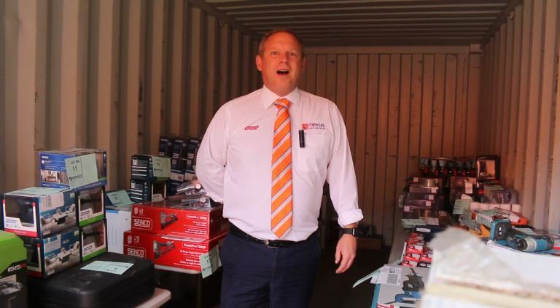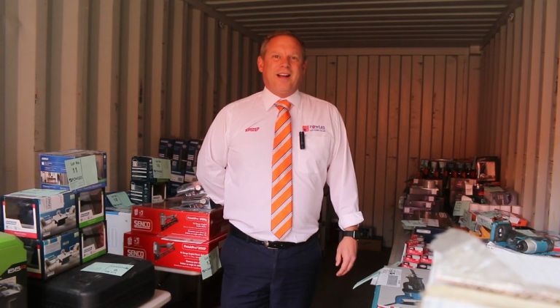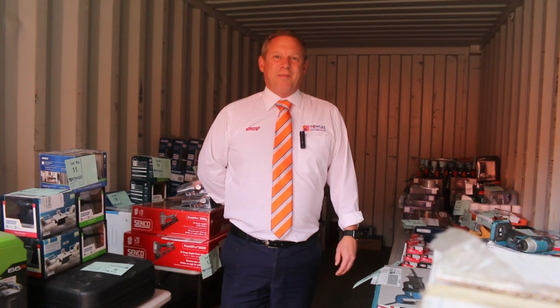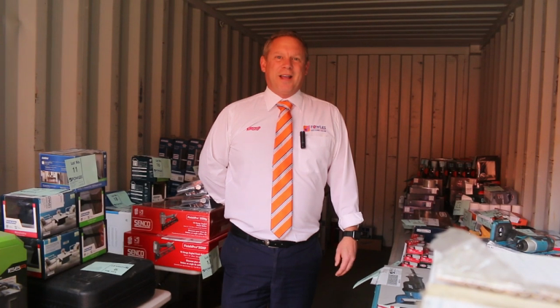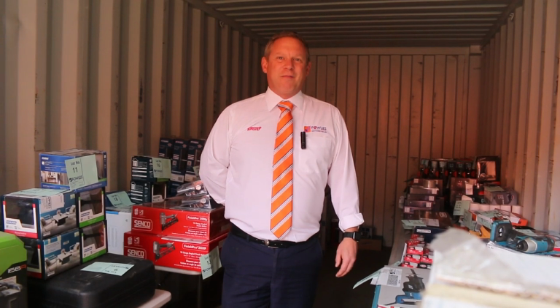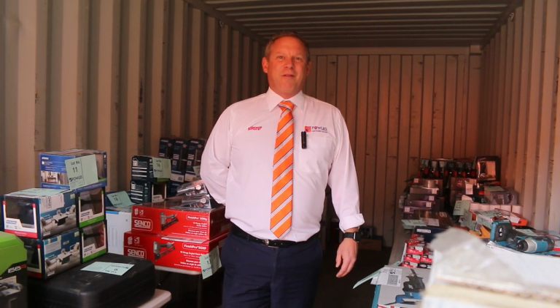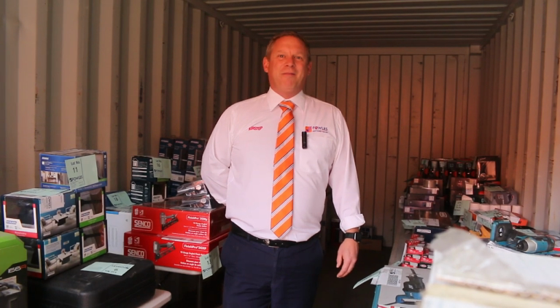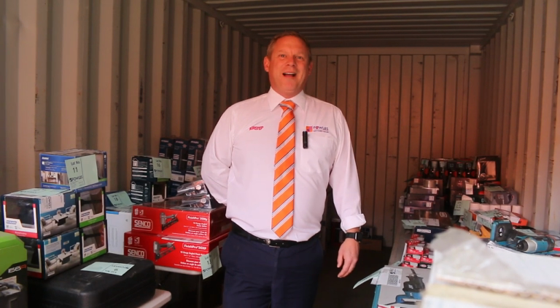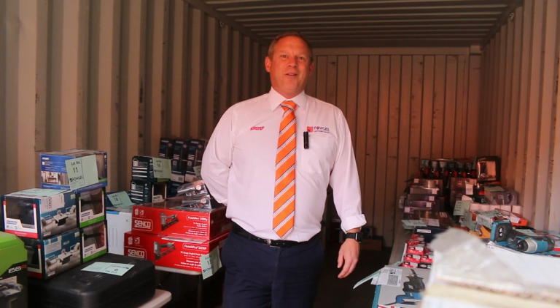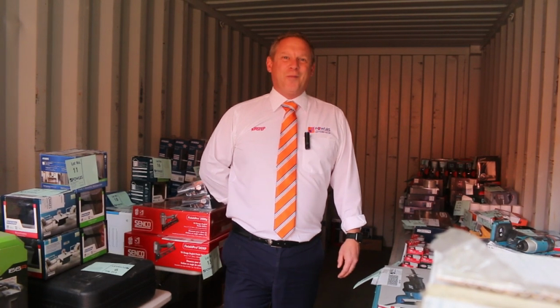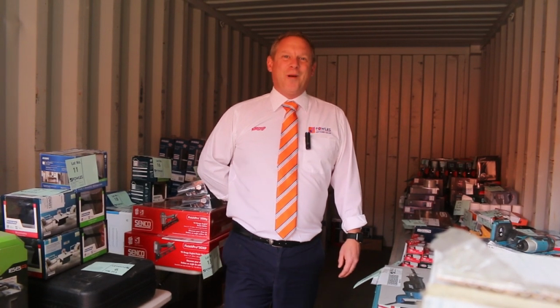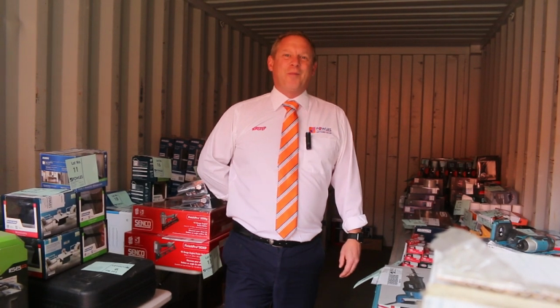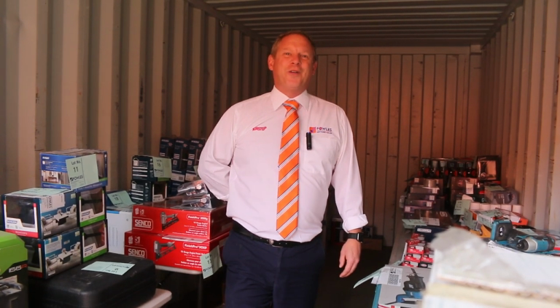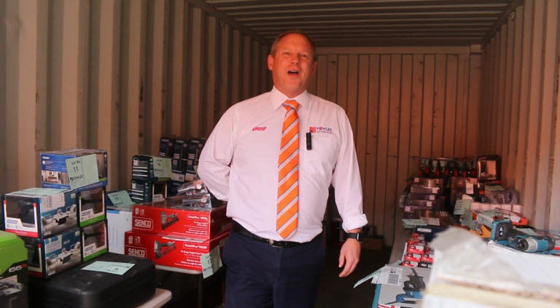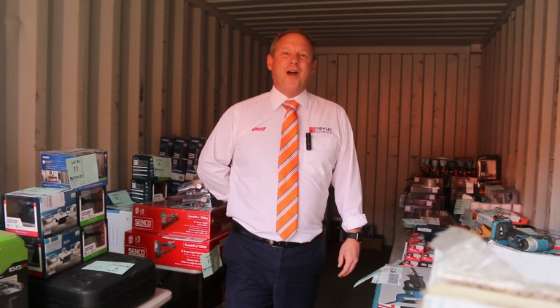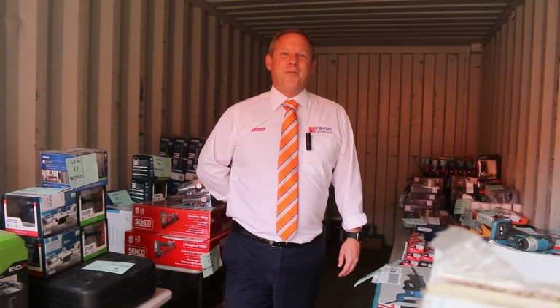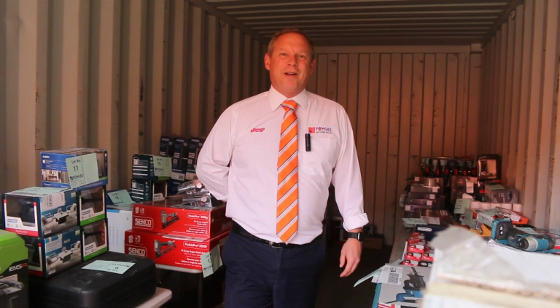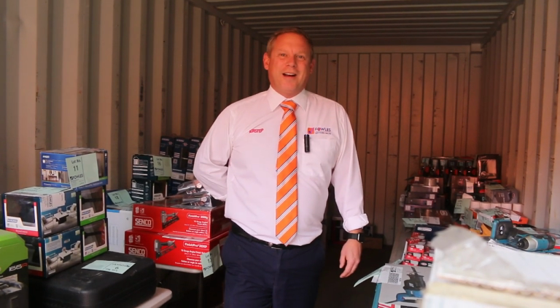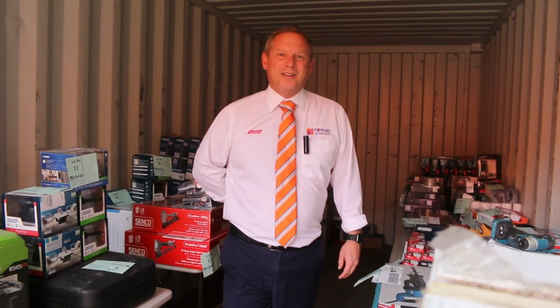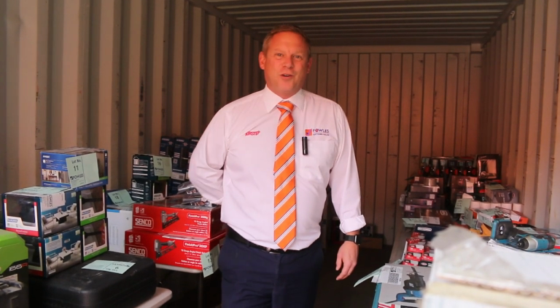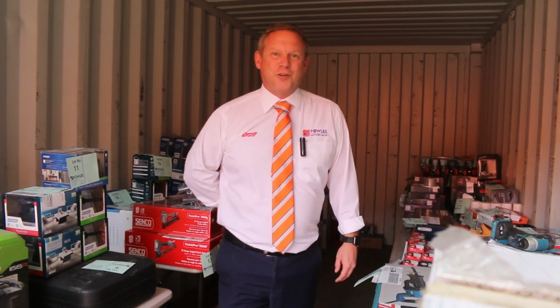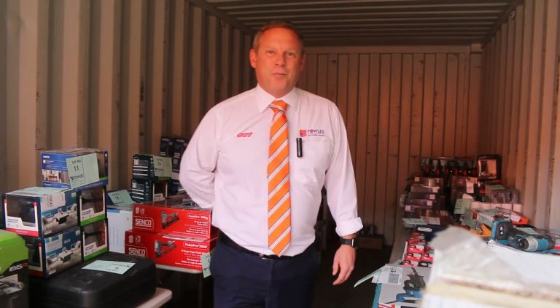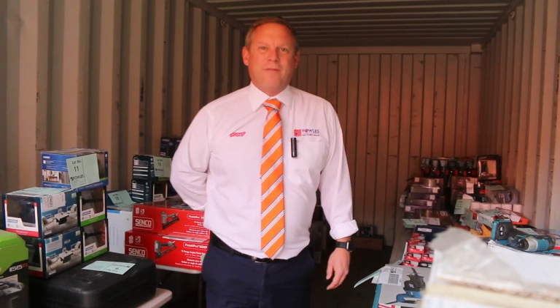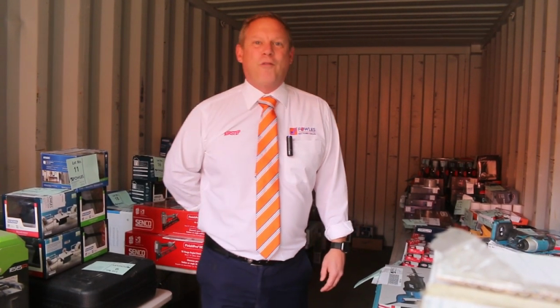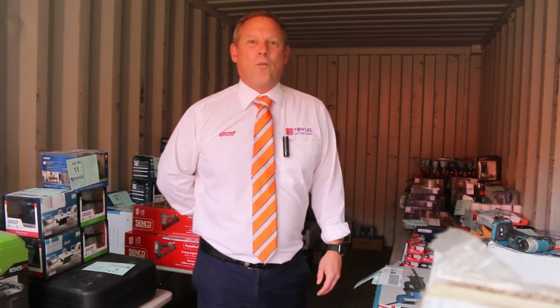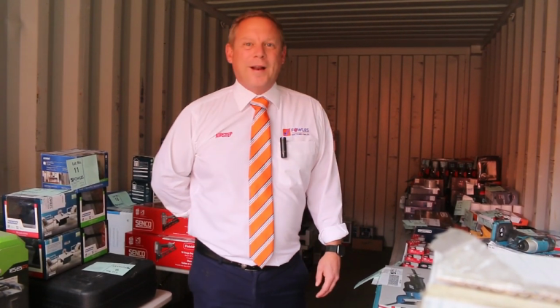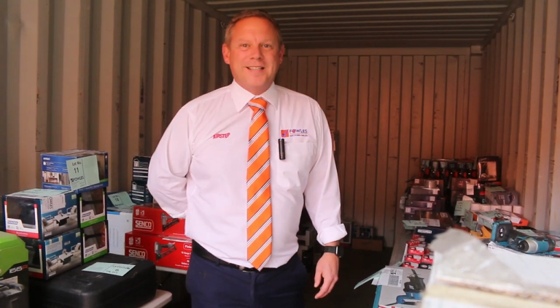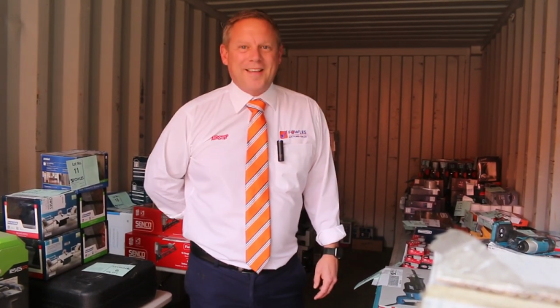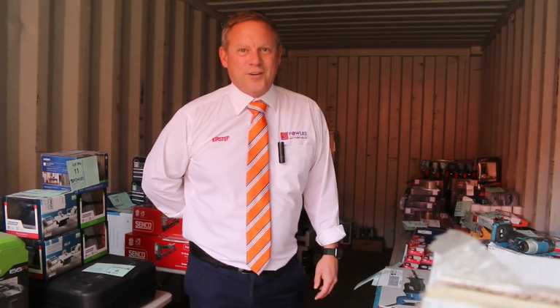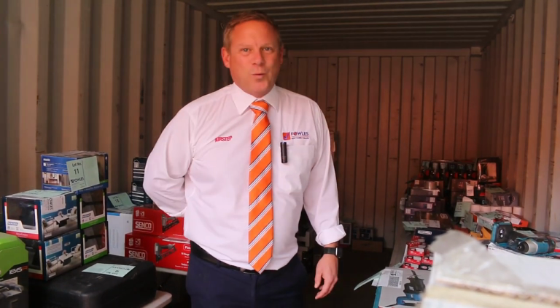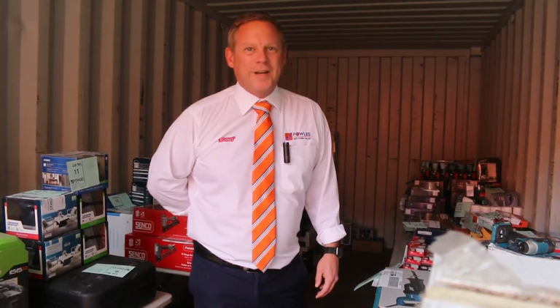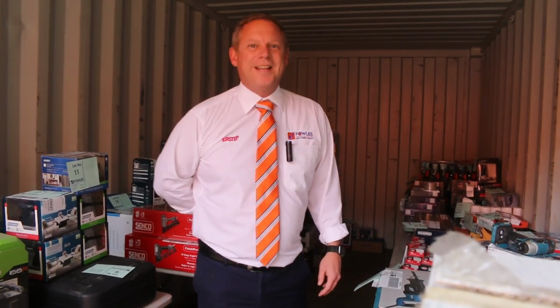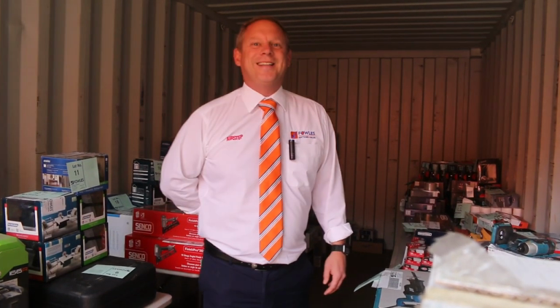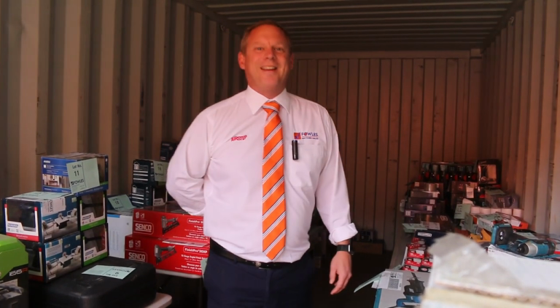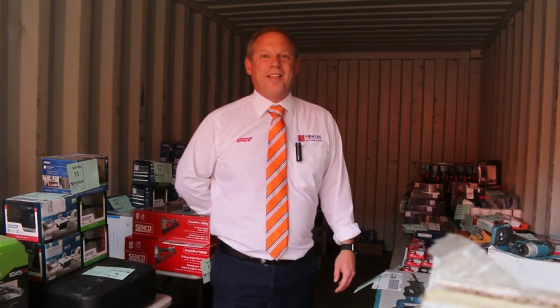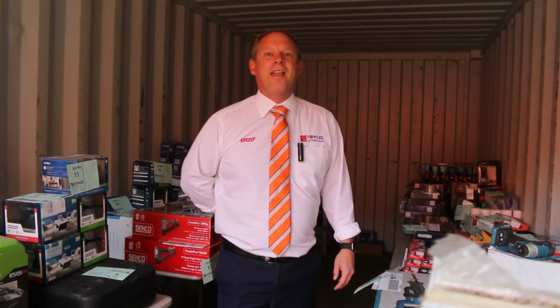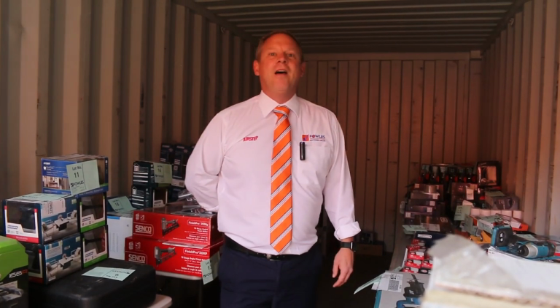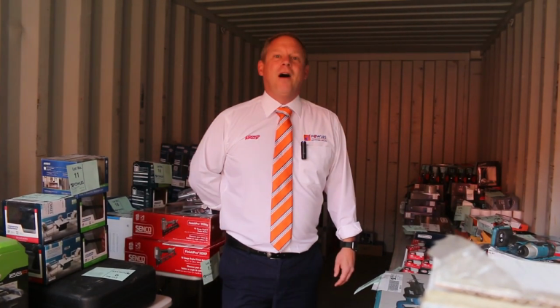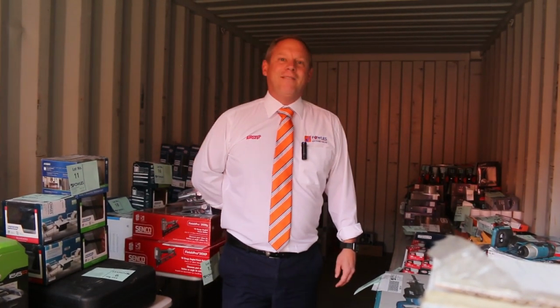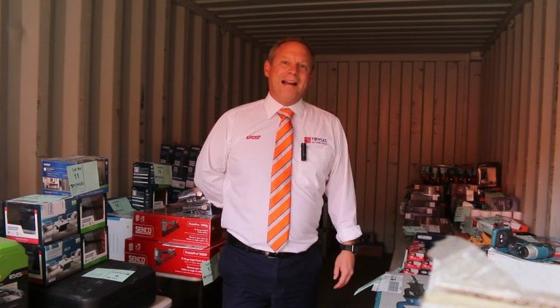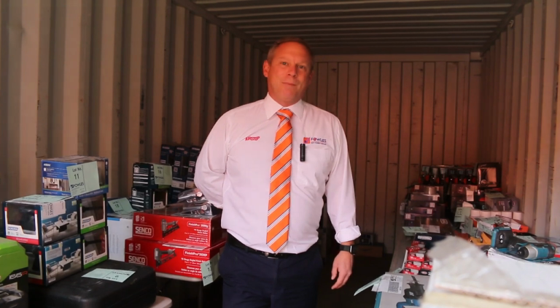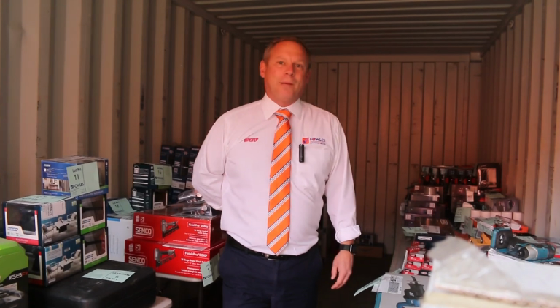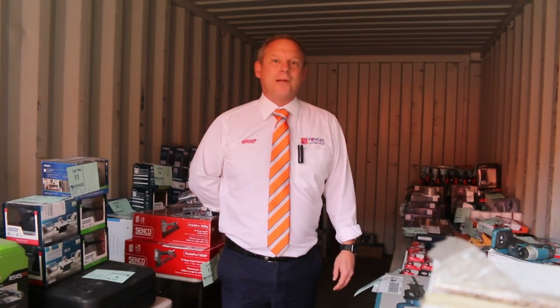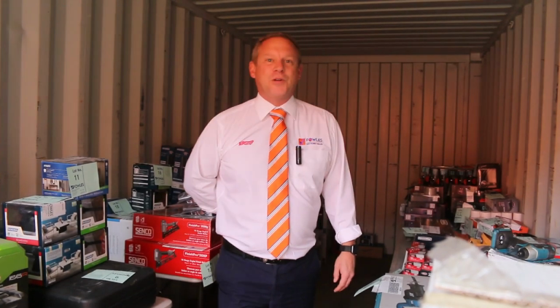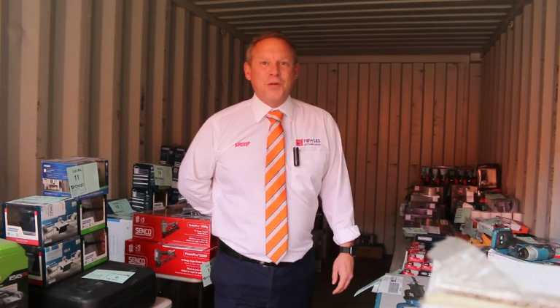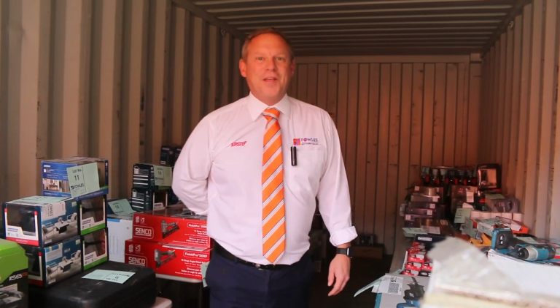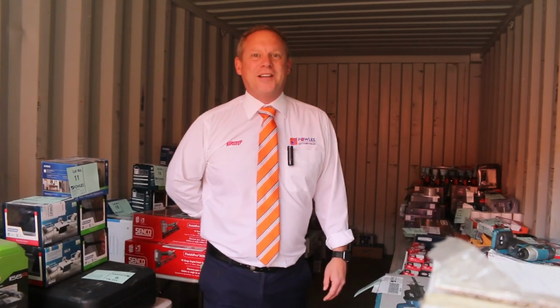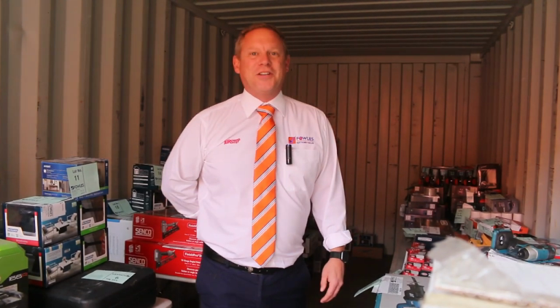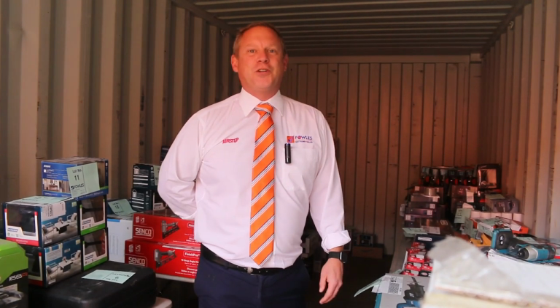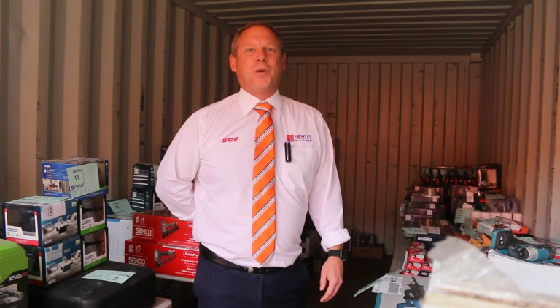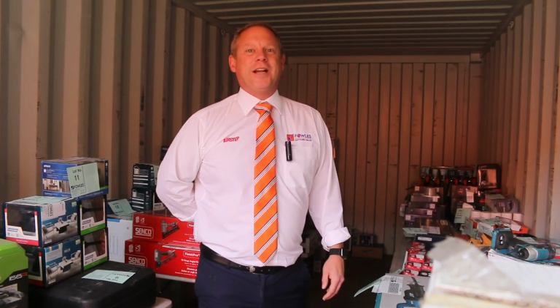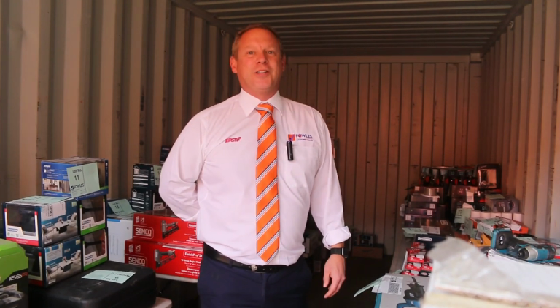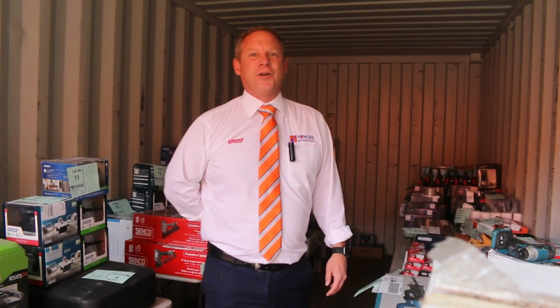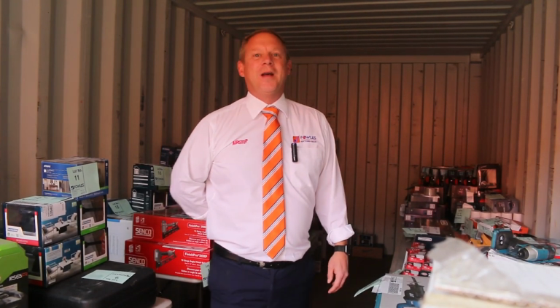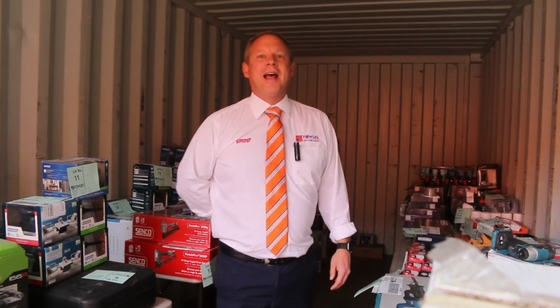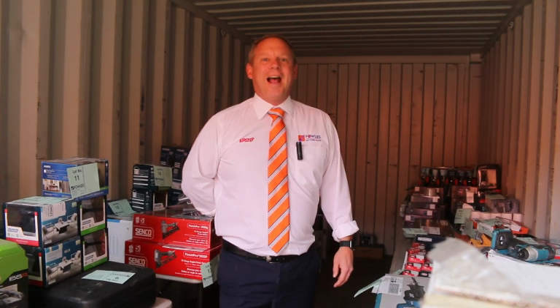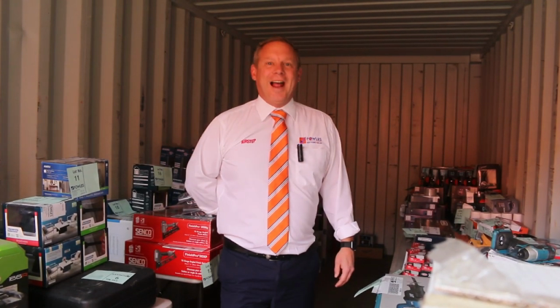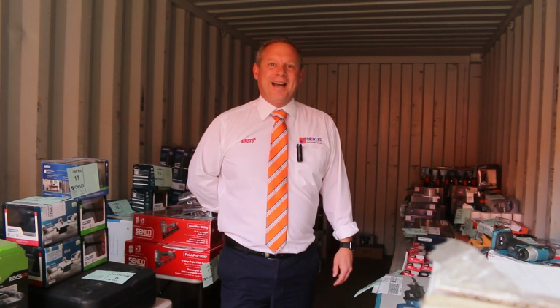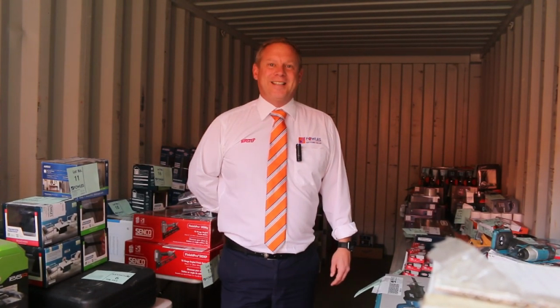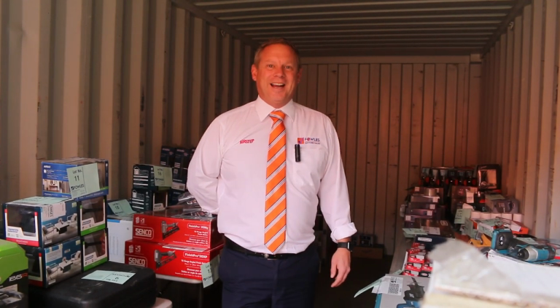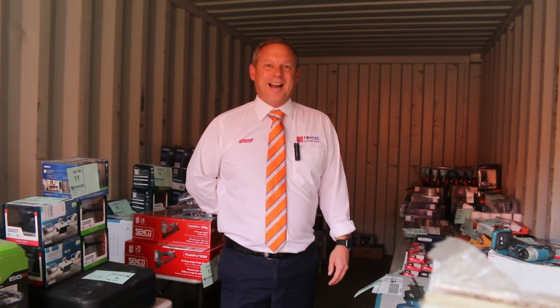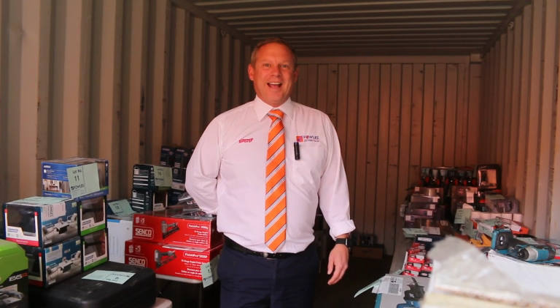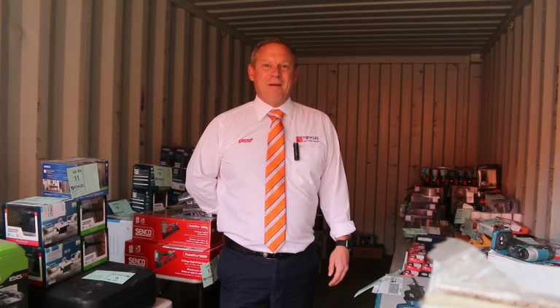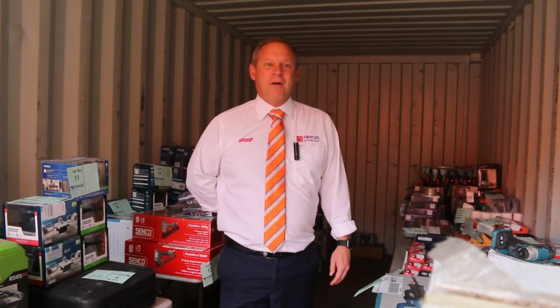Hi, I'm Liam from Vowles and welcome to the Home Renovators Auction Preview for Wednesday the 27th of April 2022 at 10am.